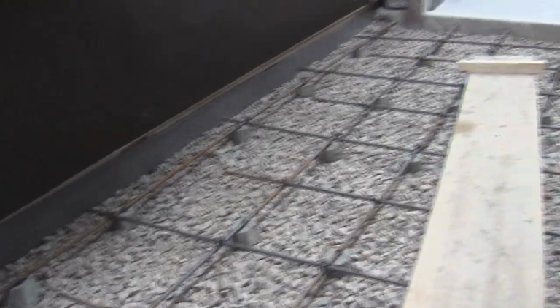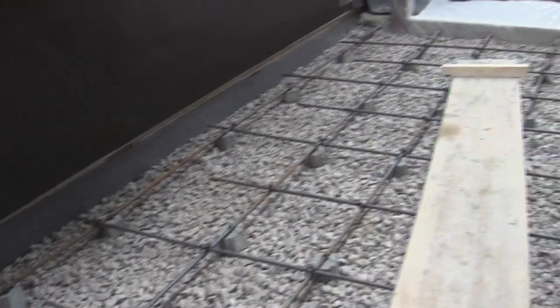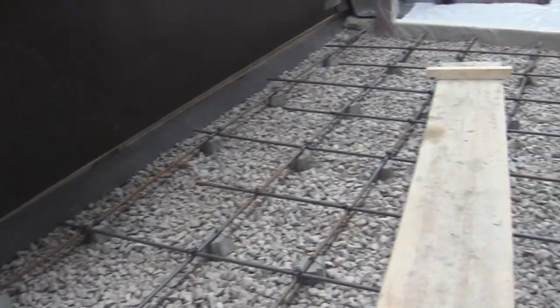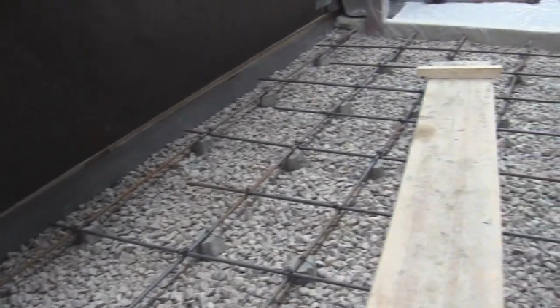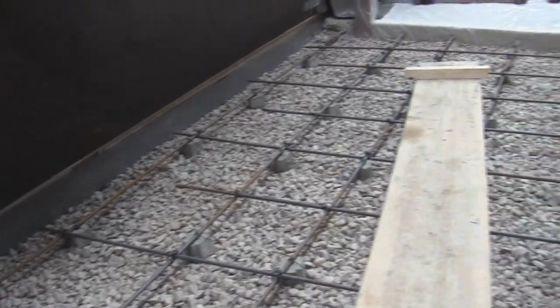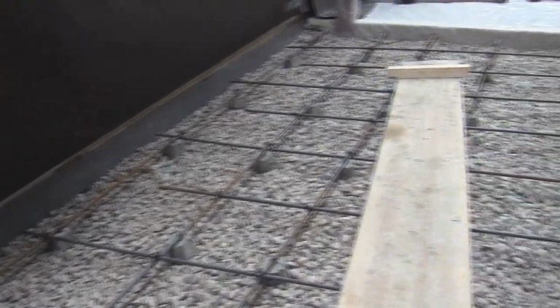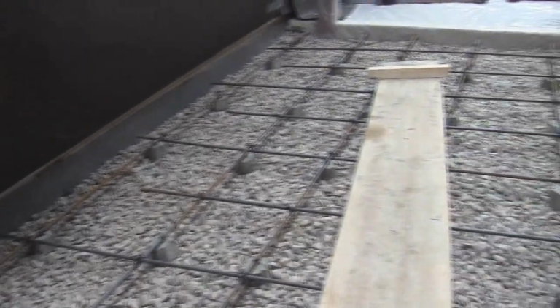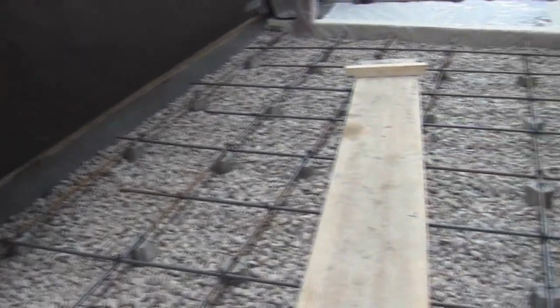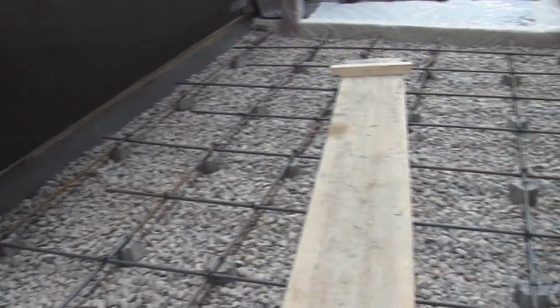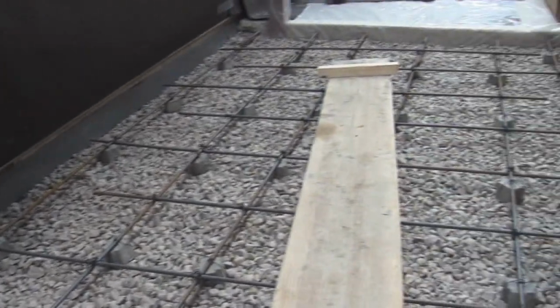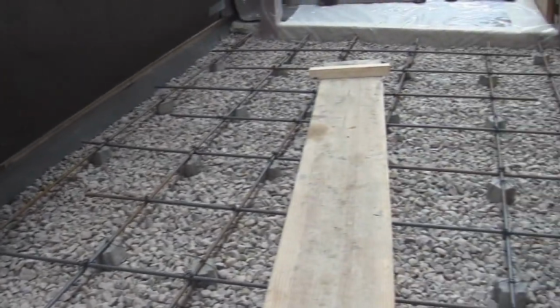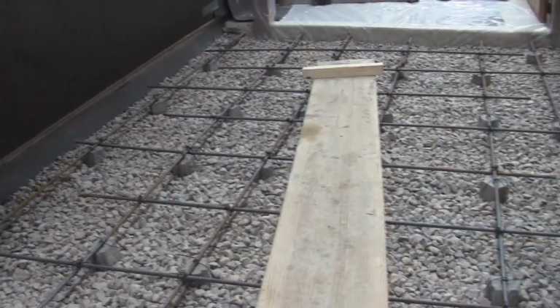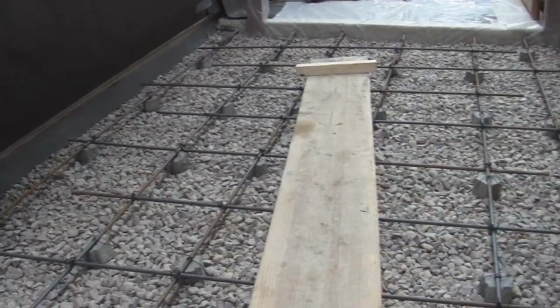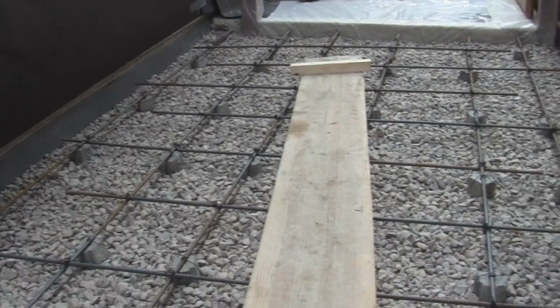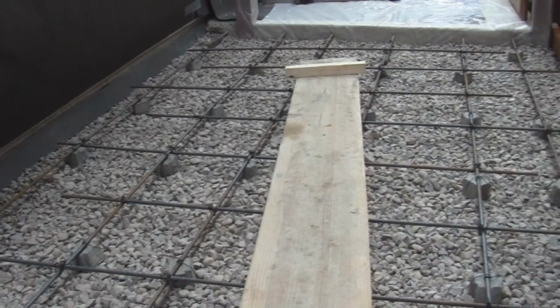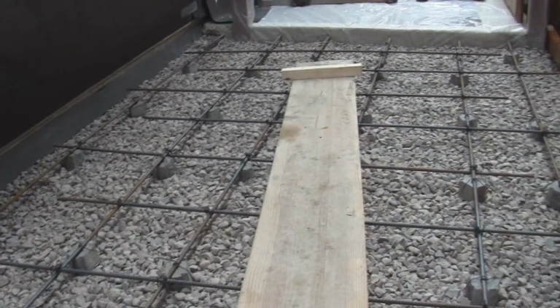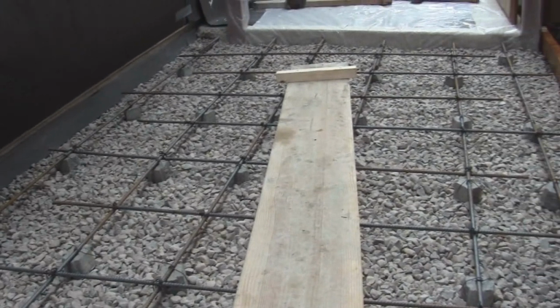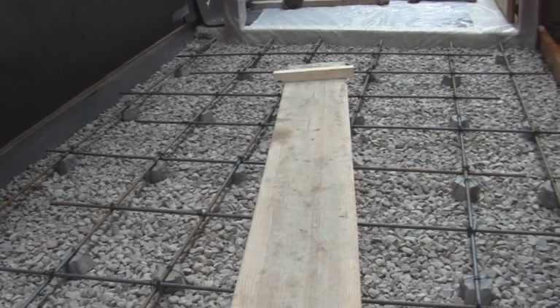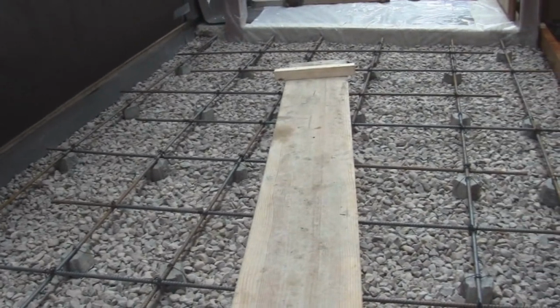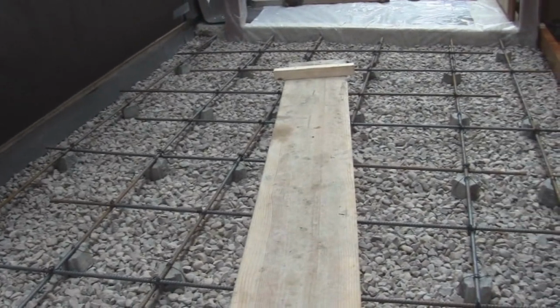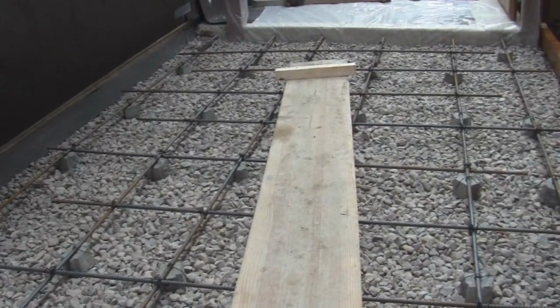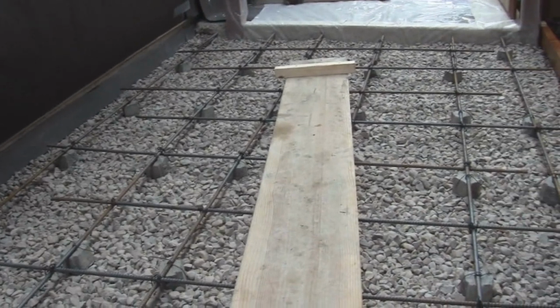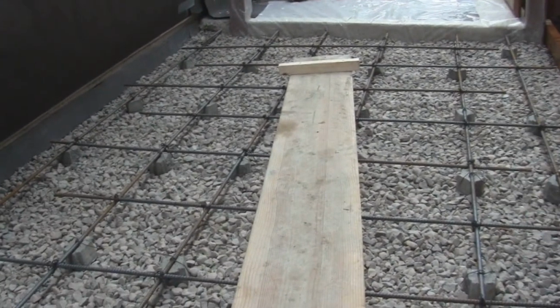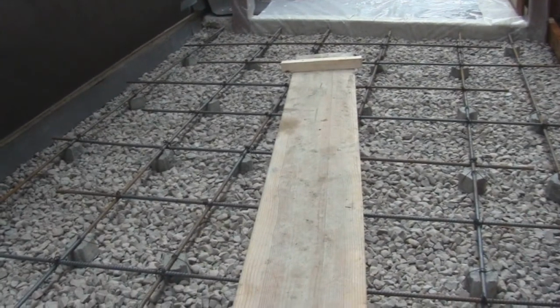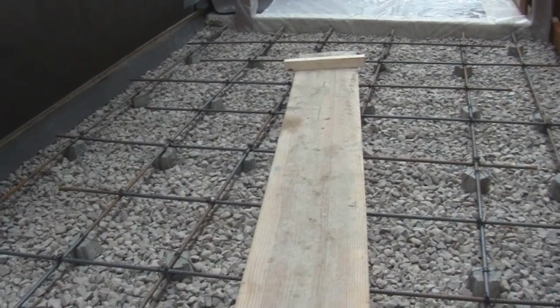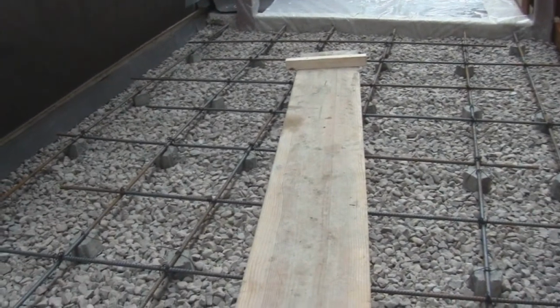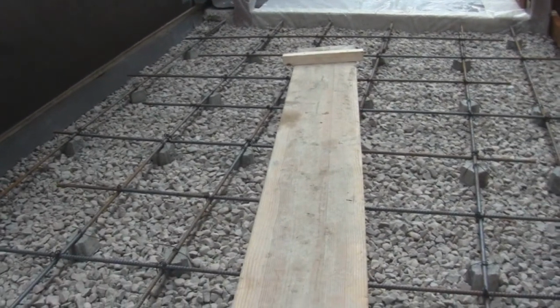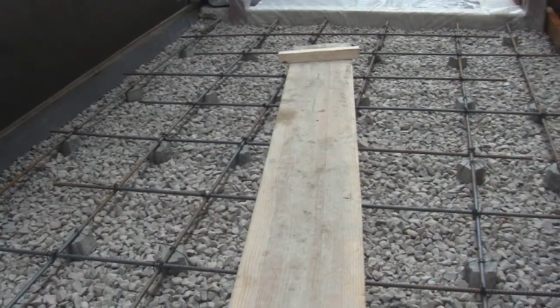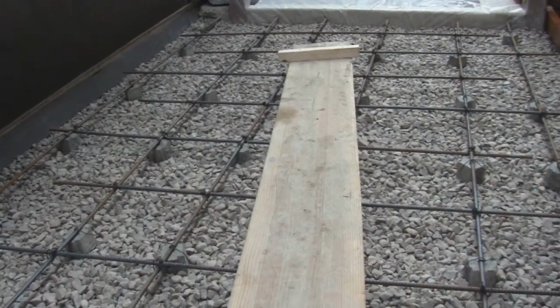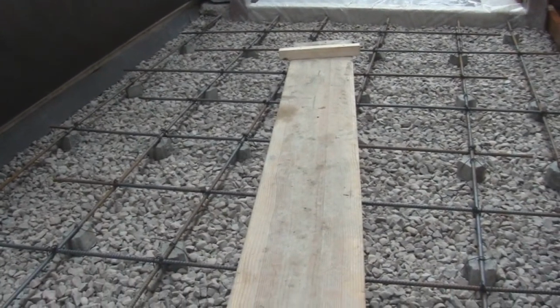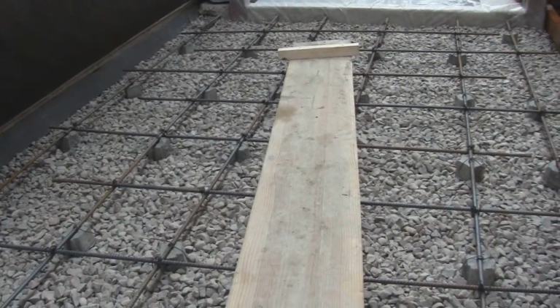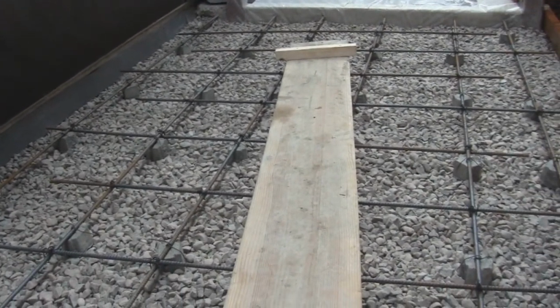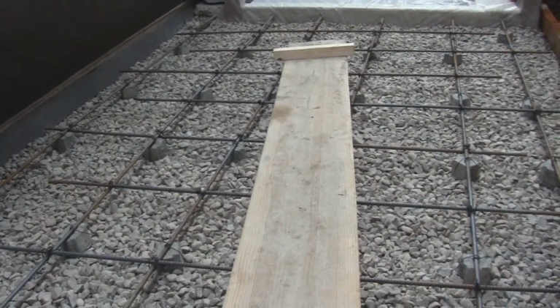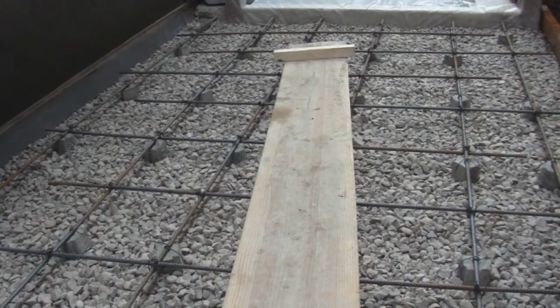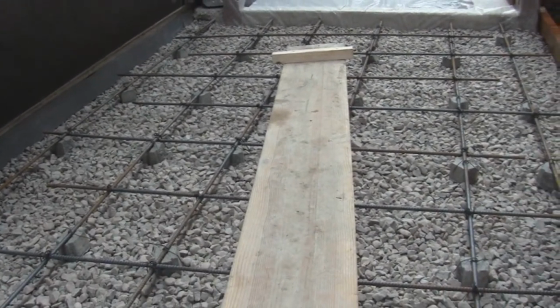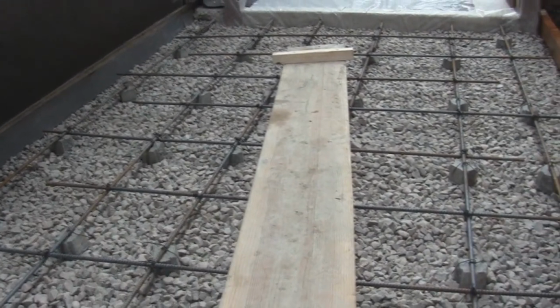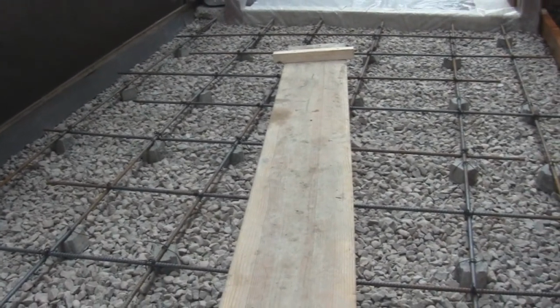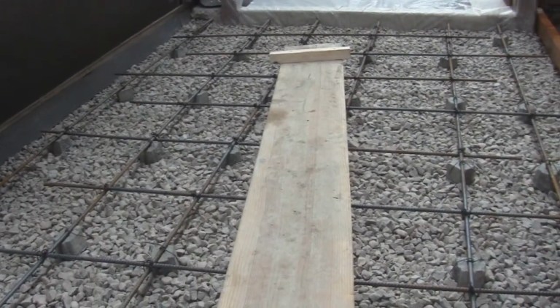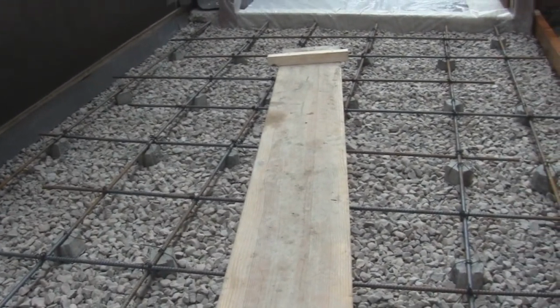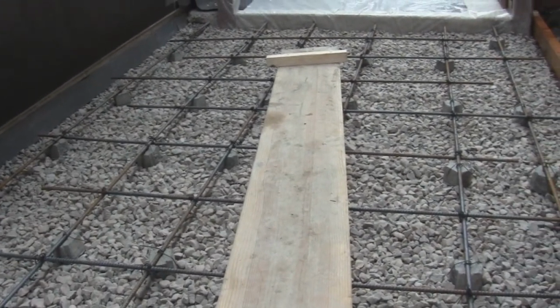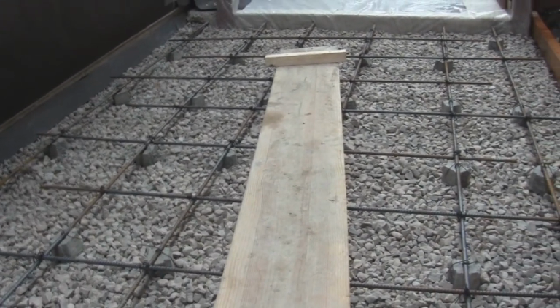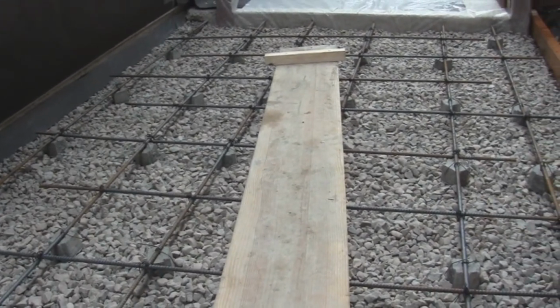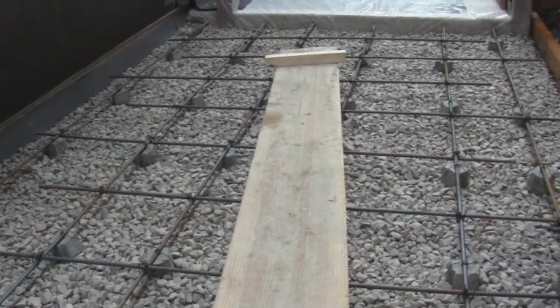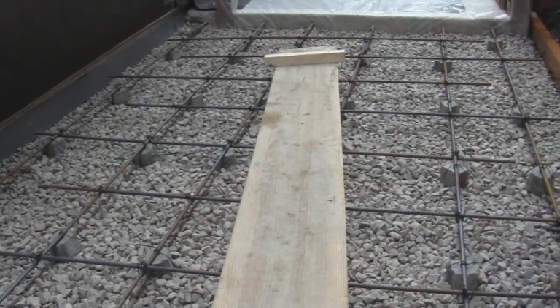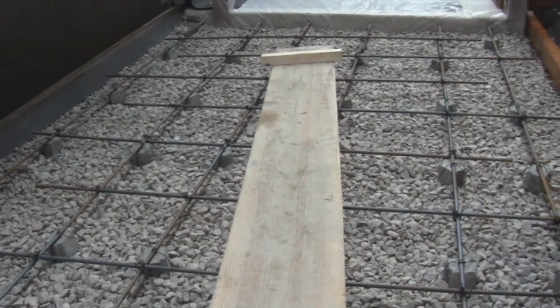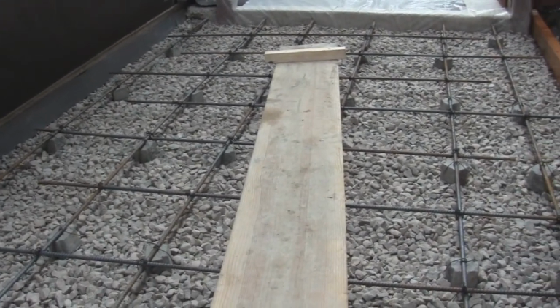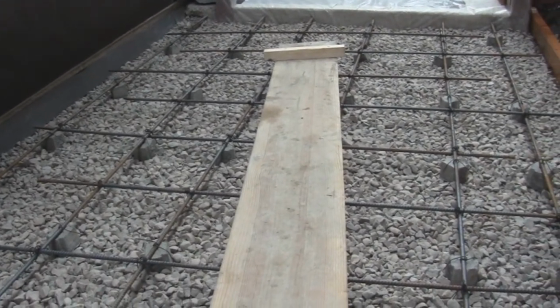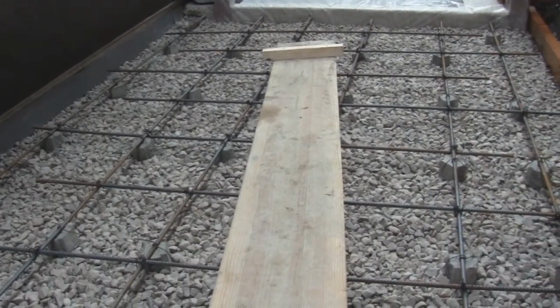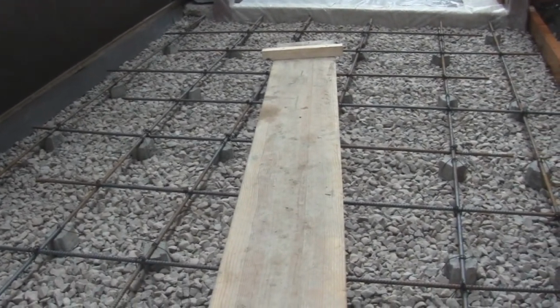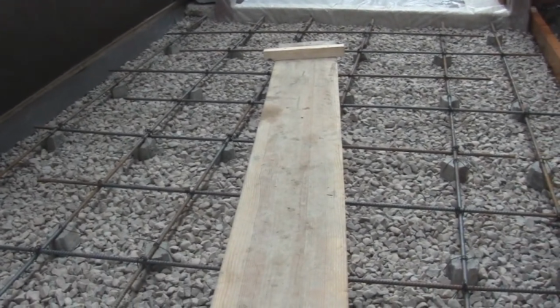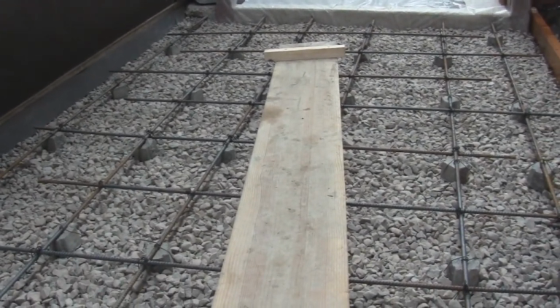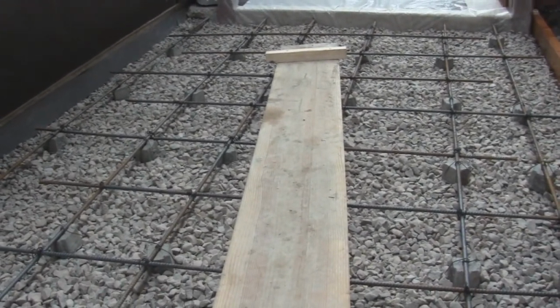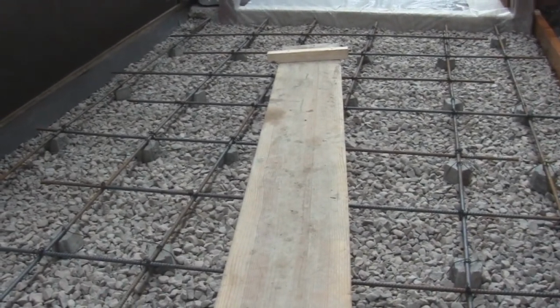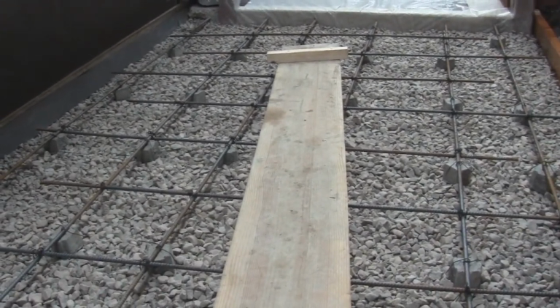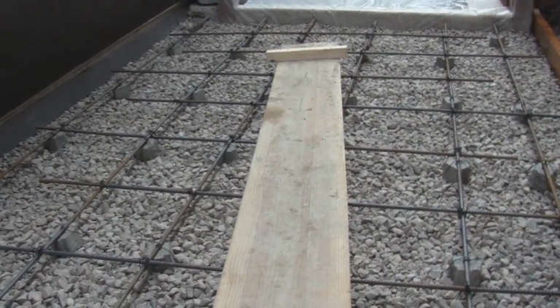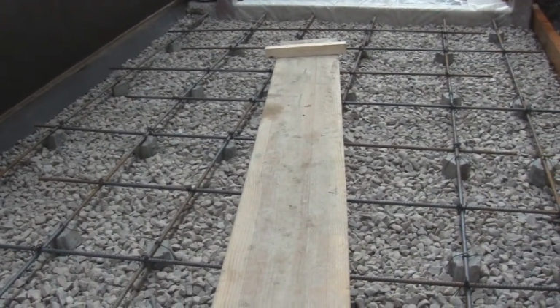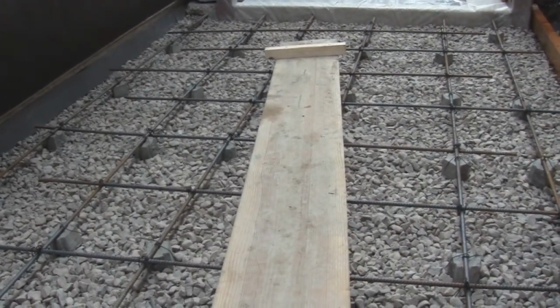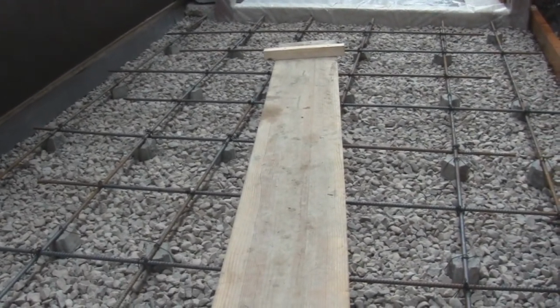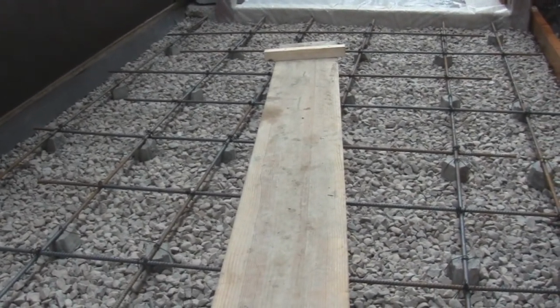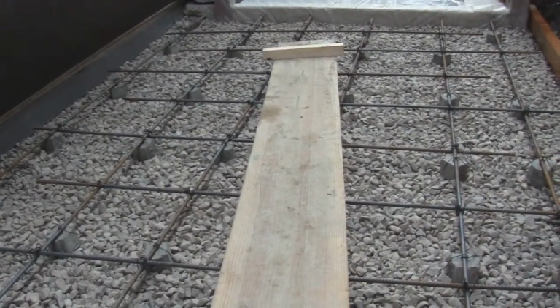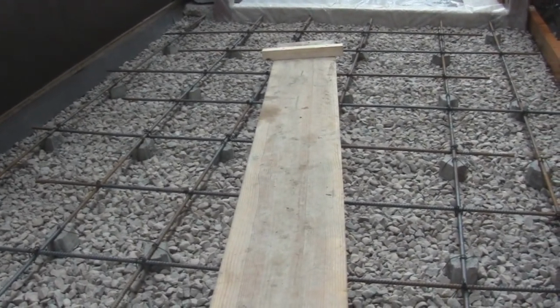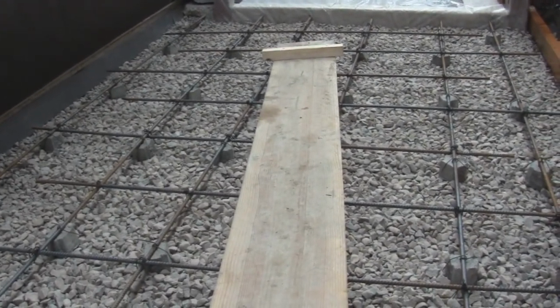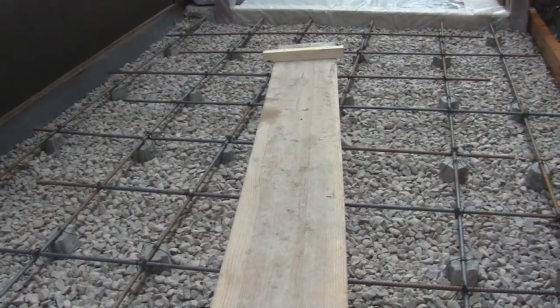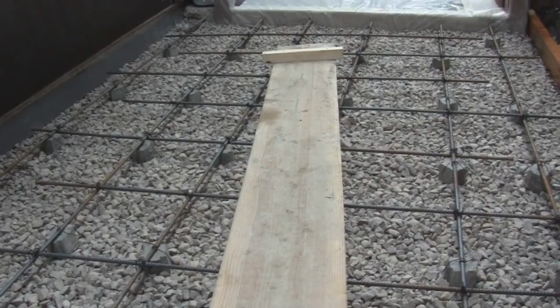Concrete will crack anyway — that's what concrete does. The purpose of the rebar is to prevent it from separating too much if and when it cracks.